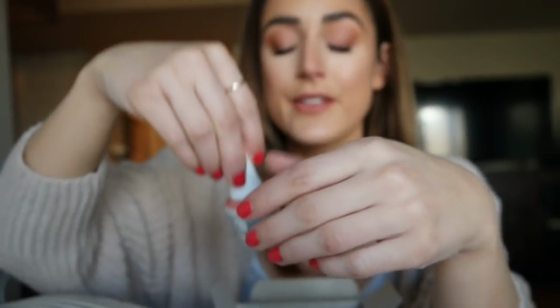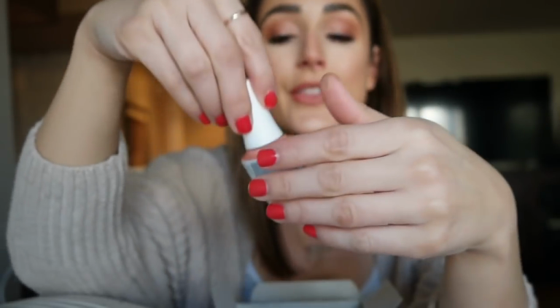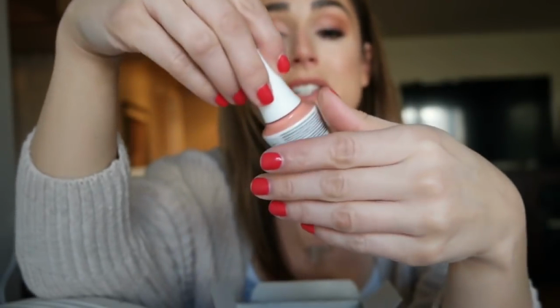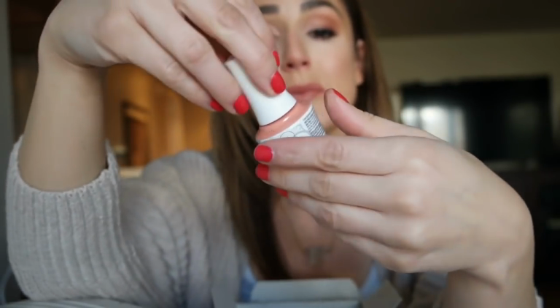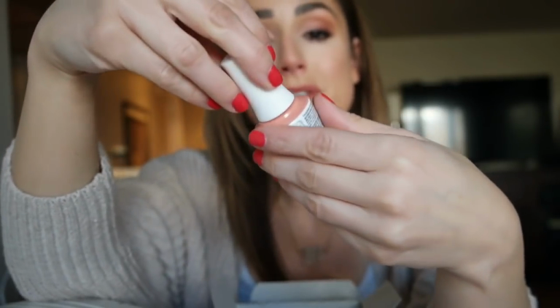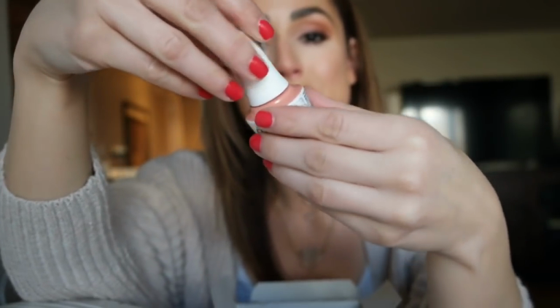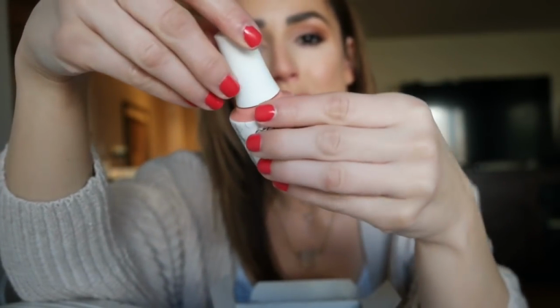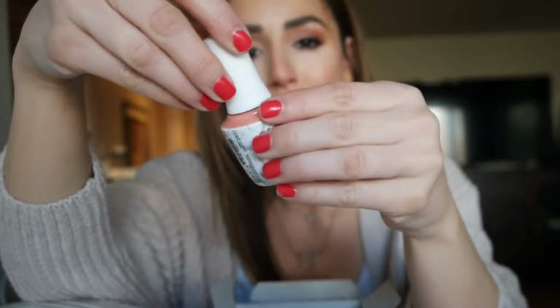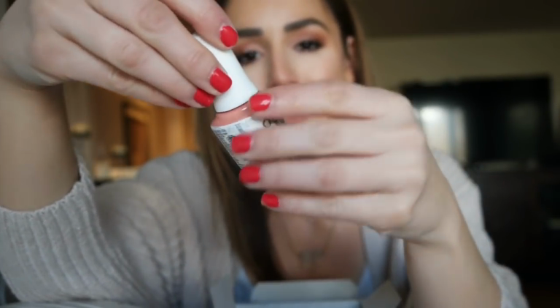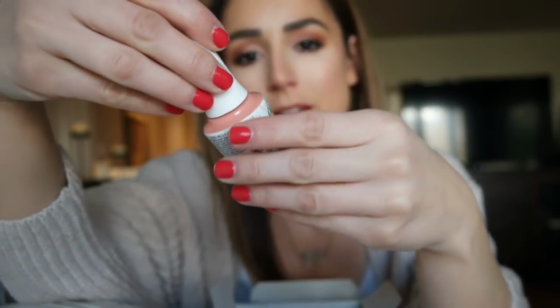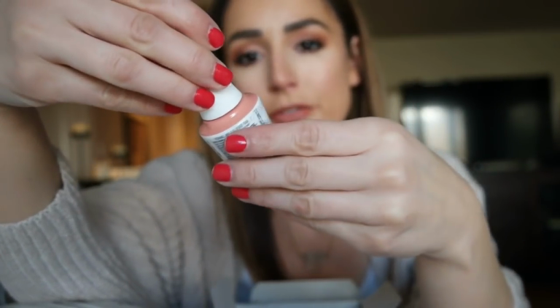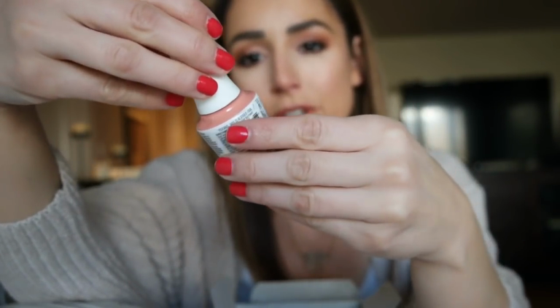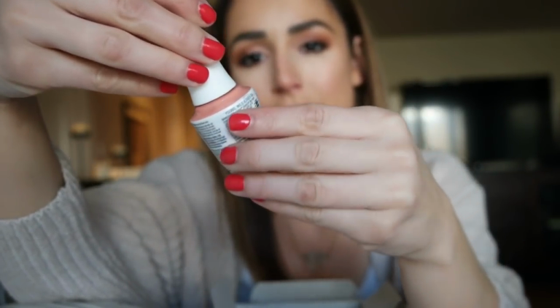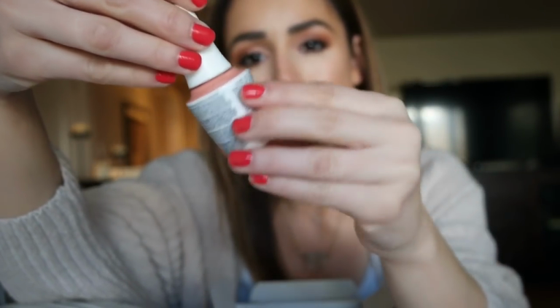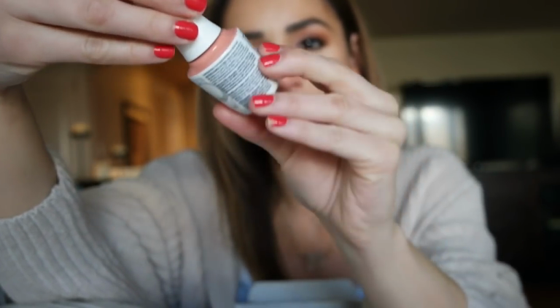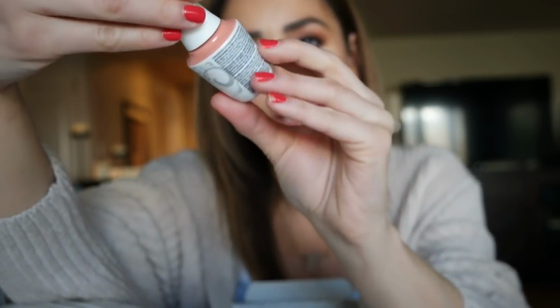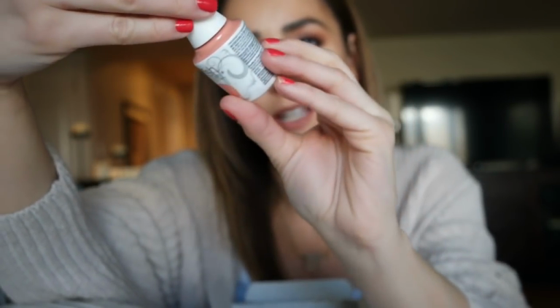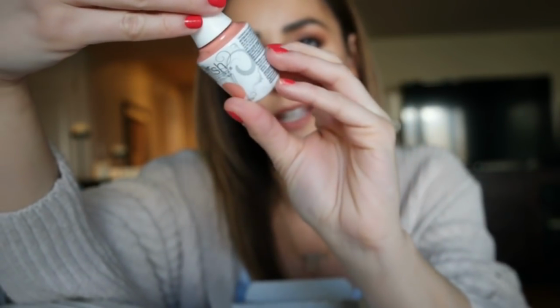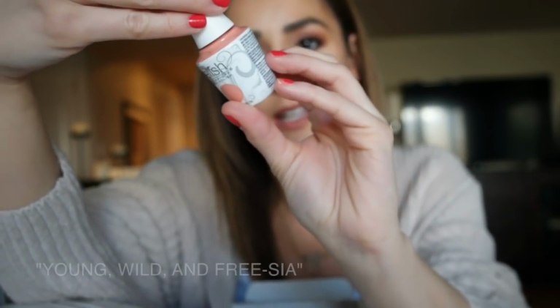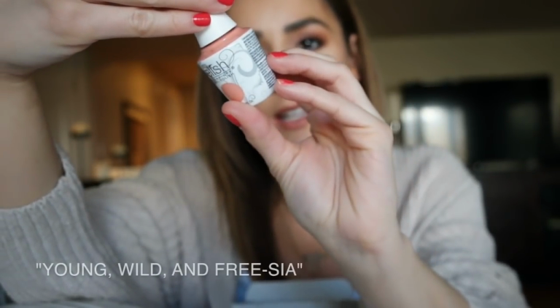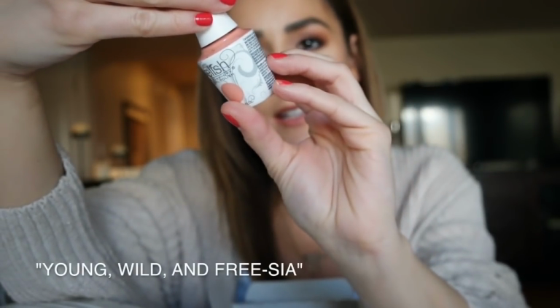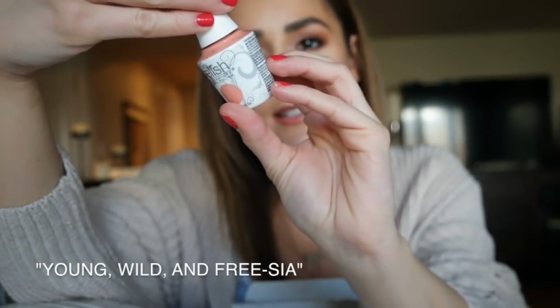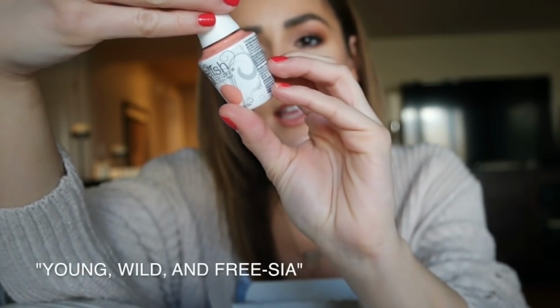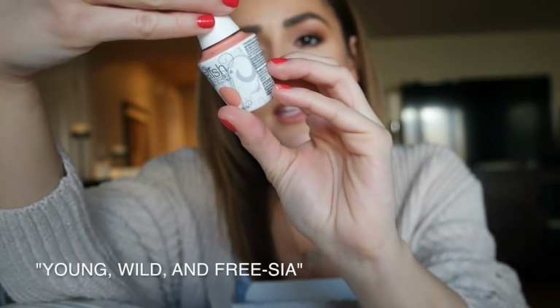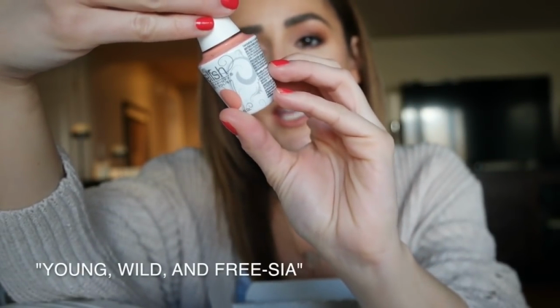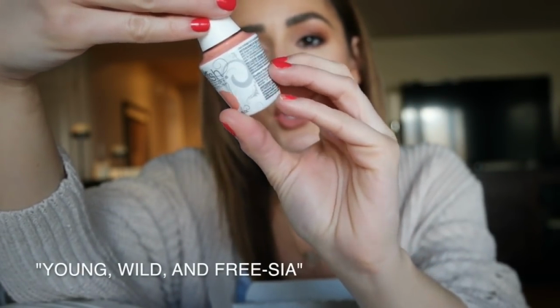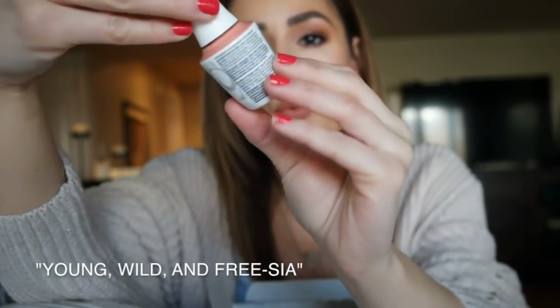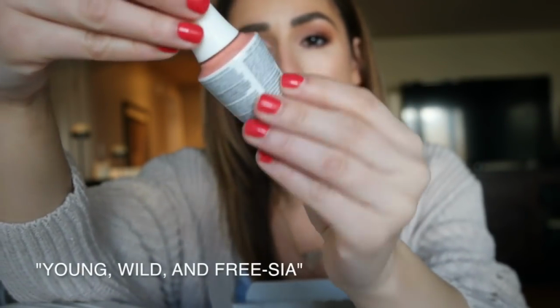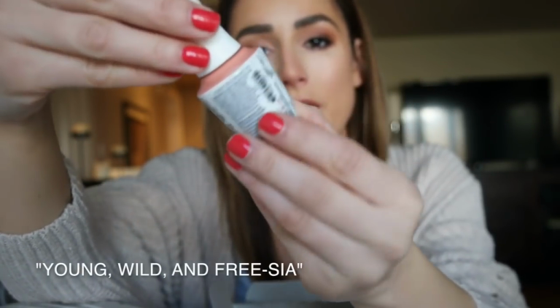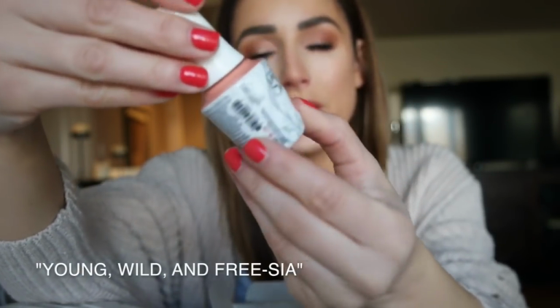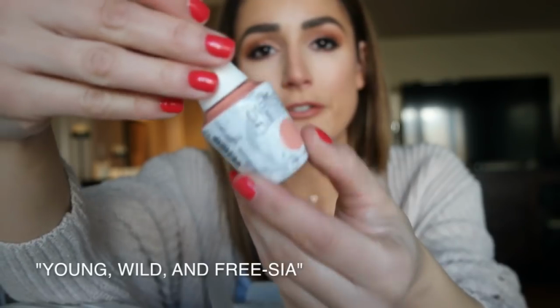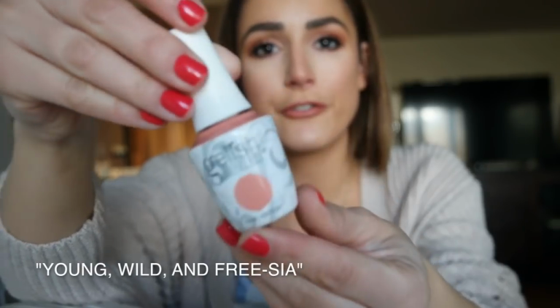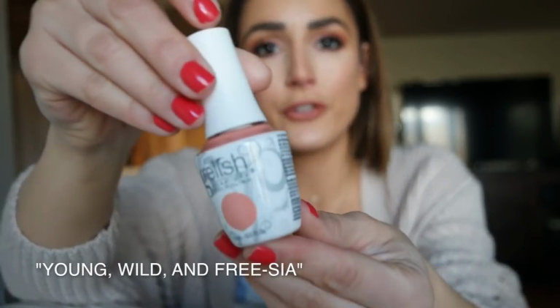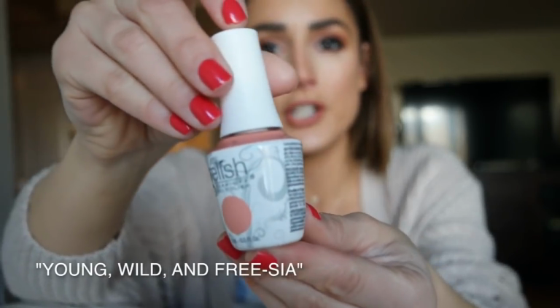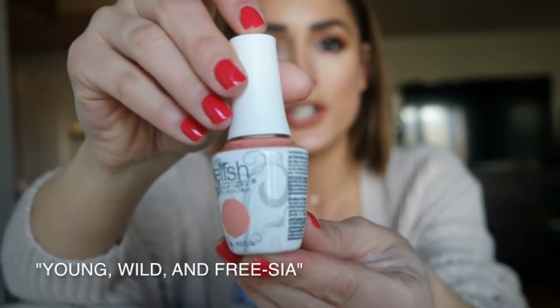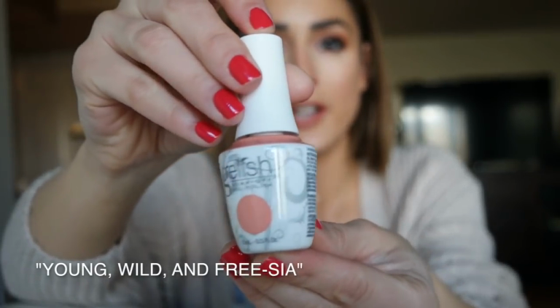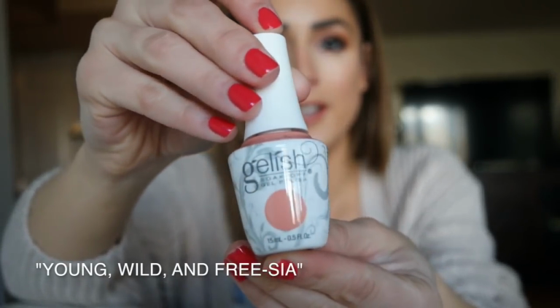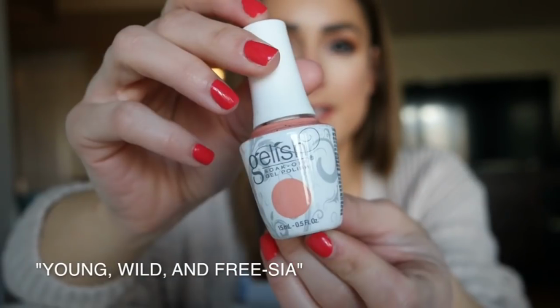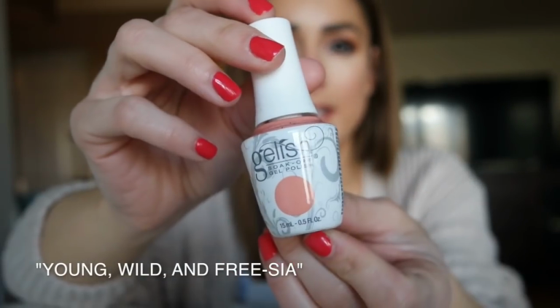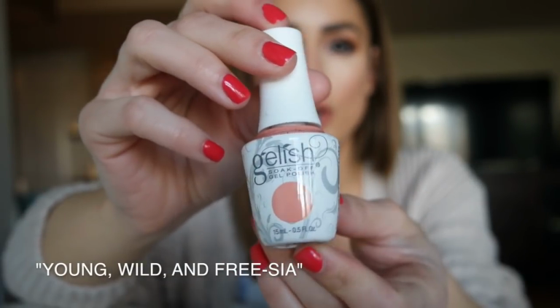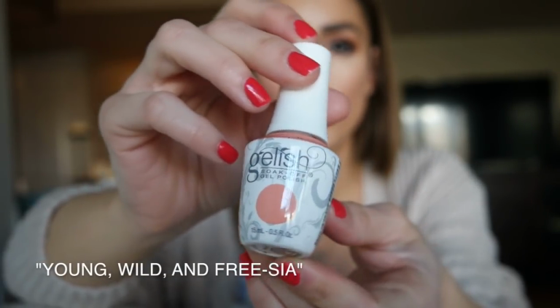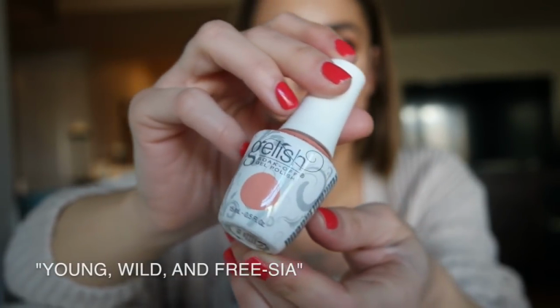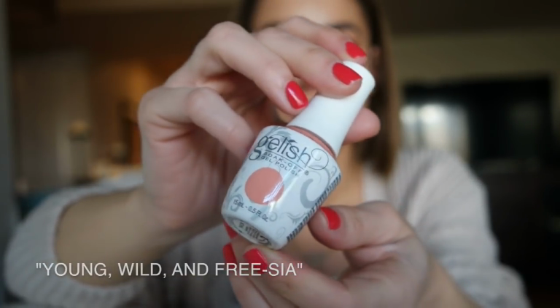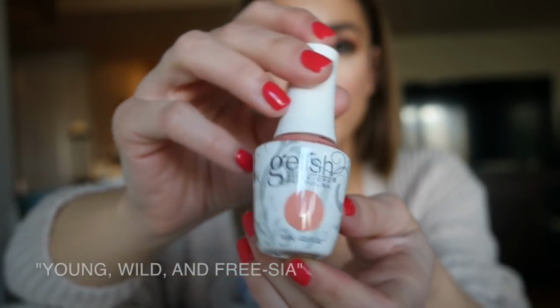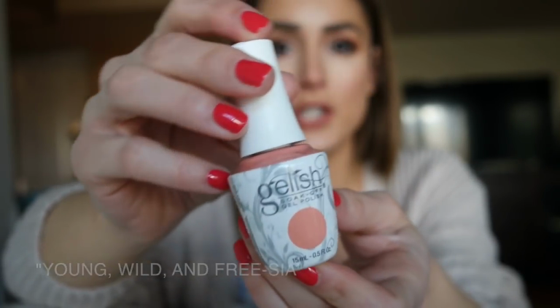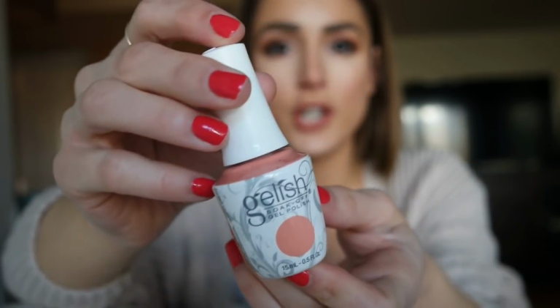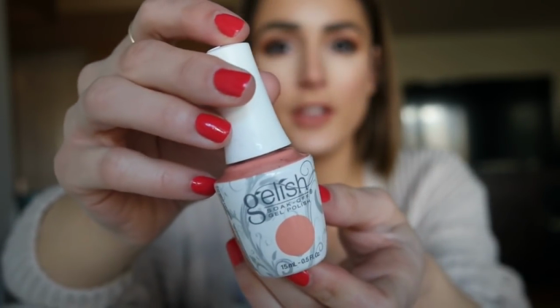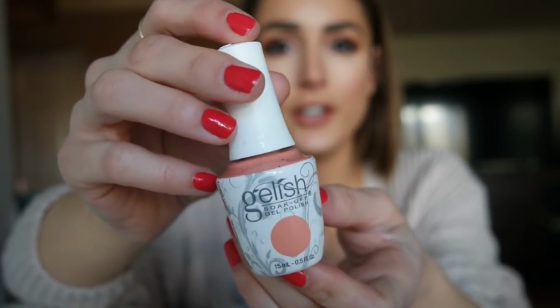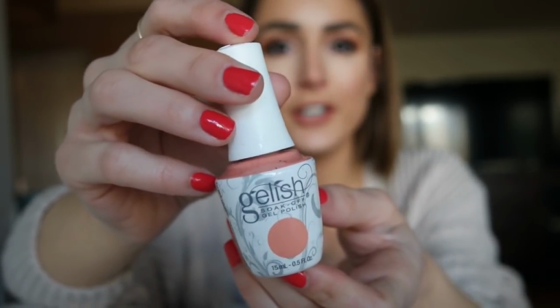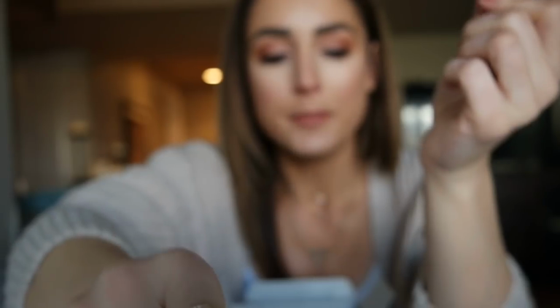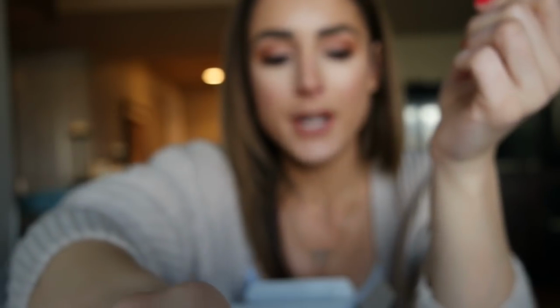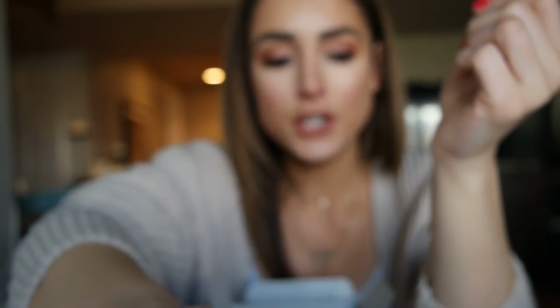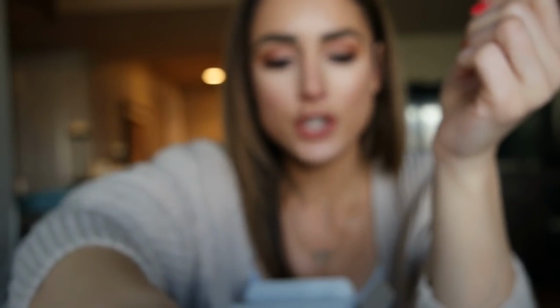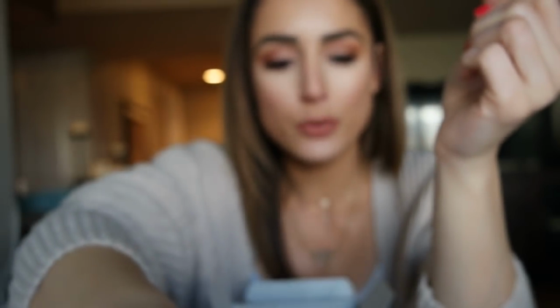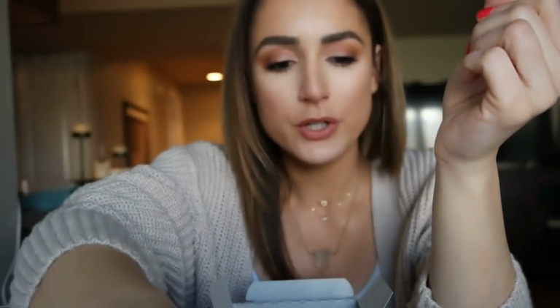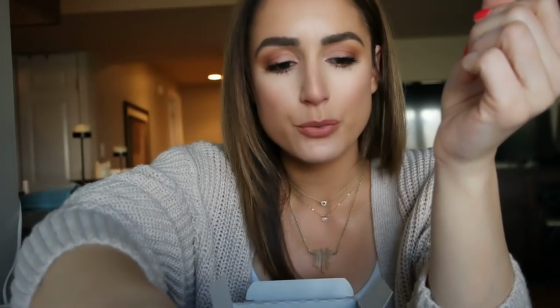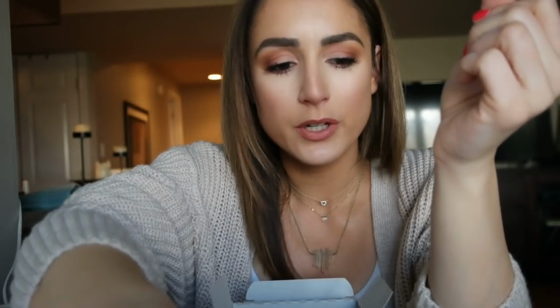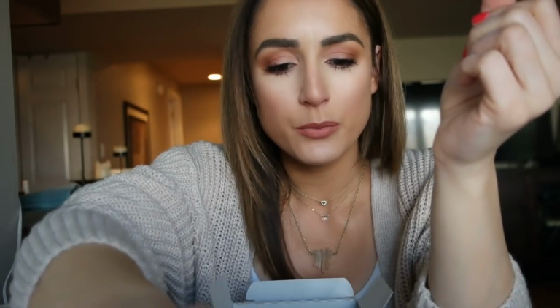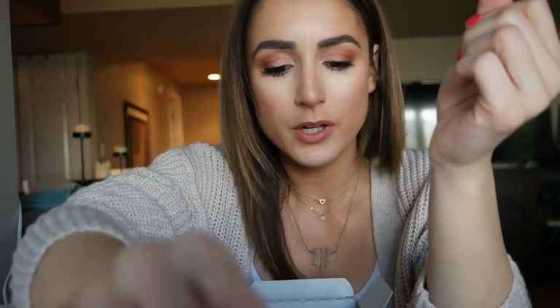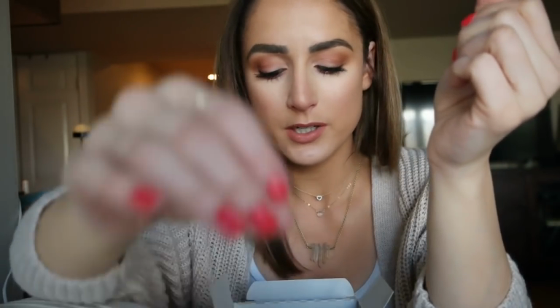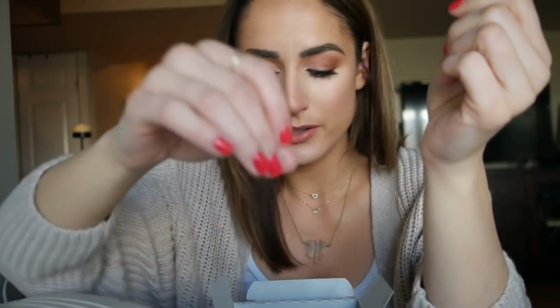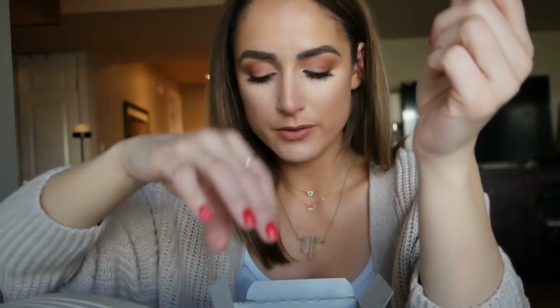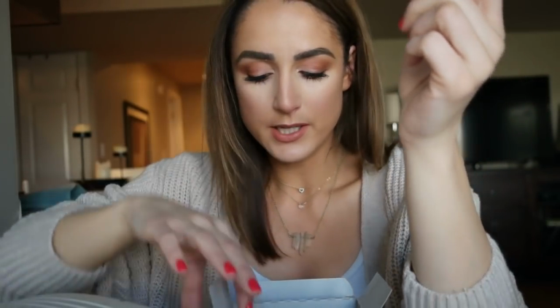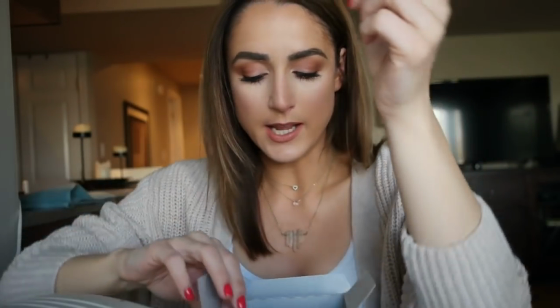And then this one's a total left fielder — it is Young, Wild, and Frisha. It's like an orange peach color. I'm not sure which one I want to do today, let me narrow it down.